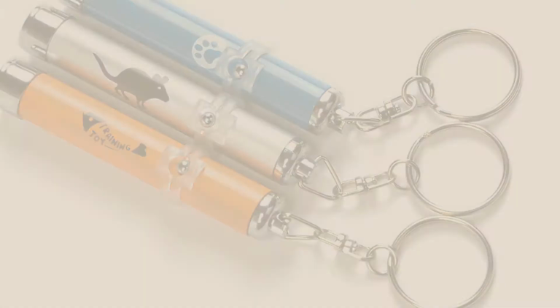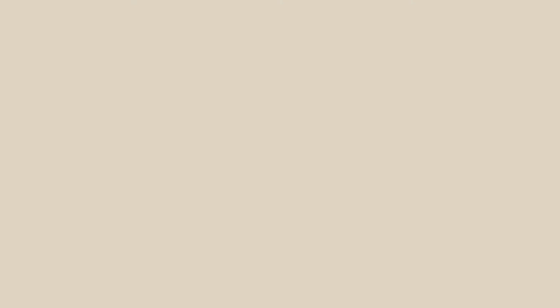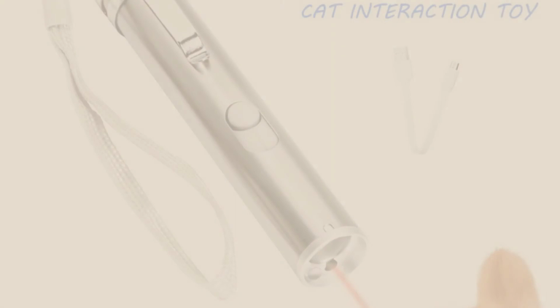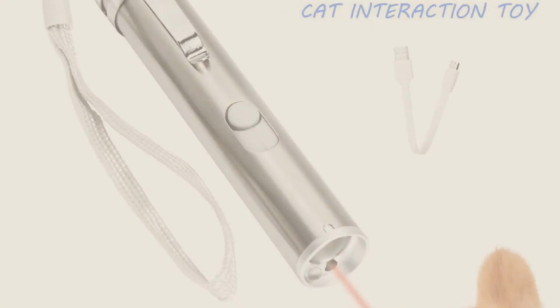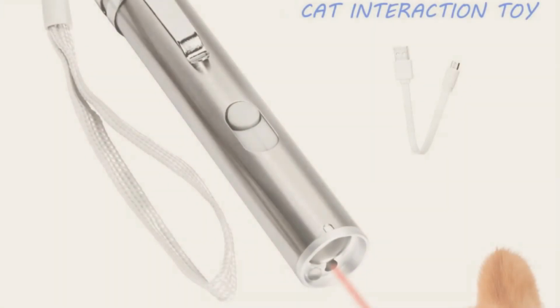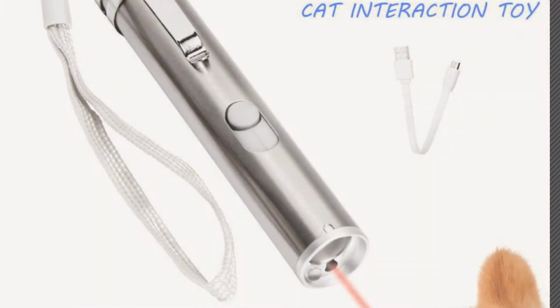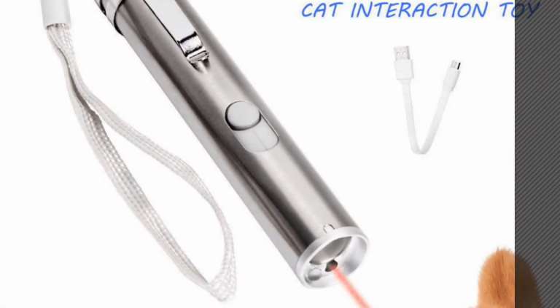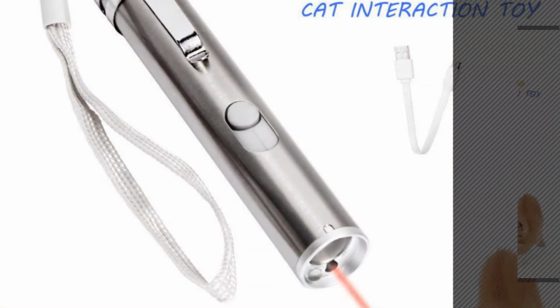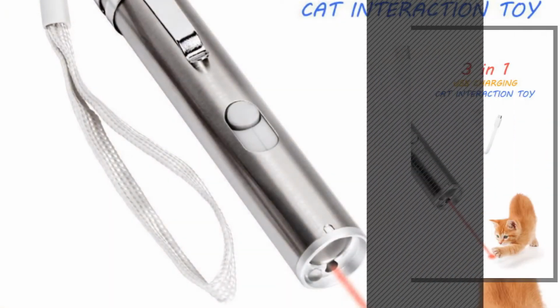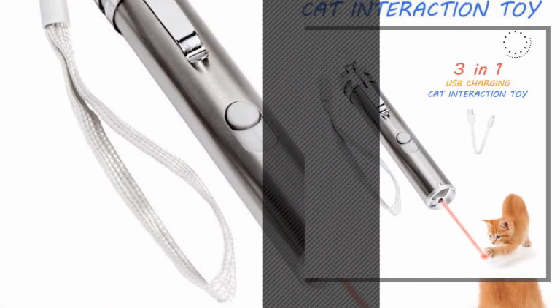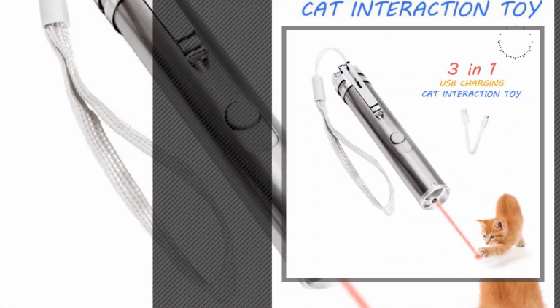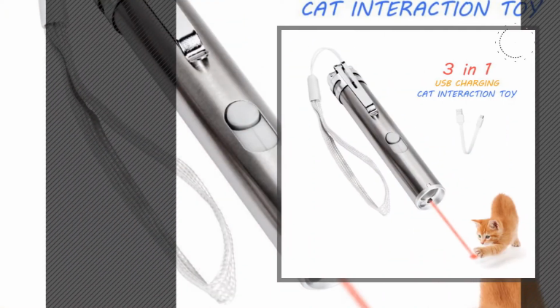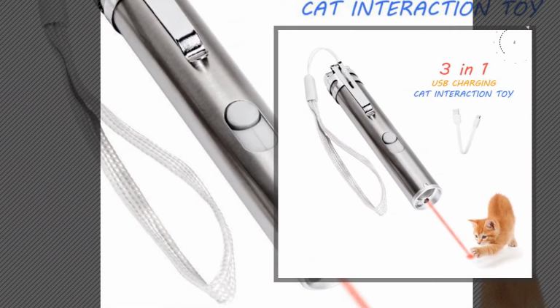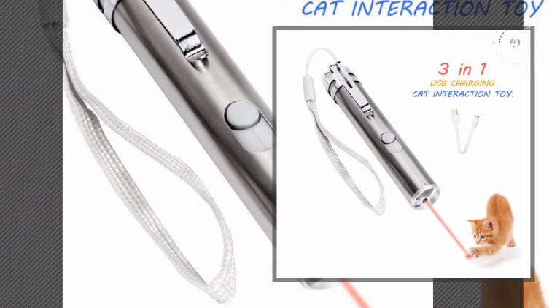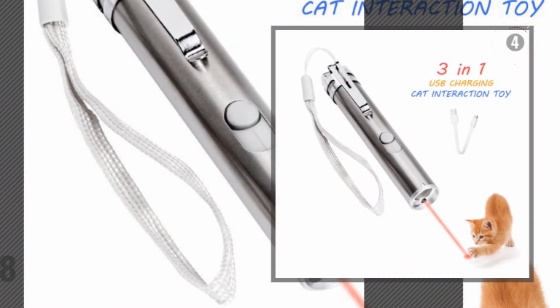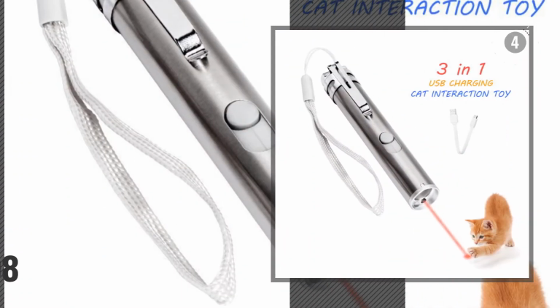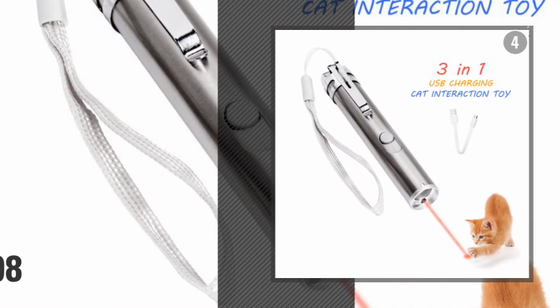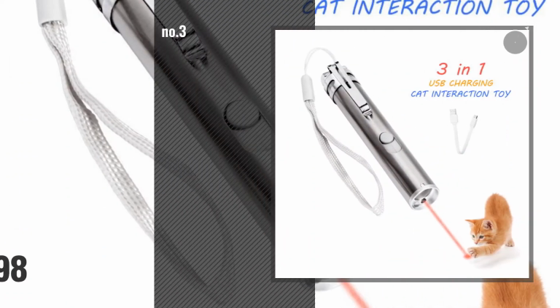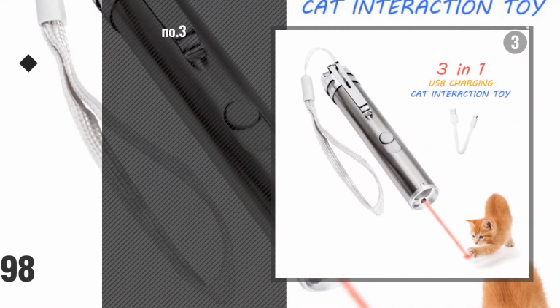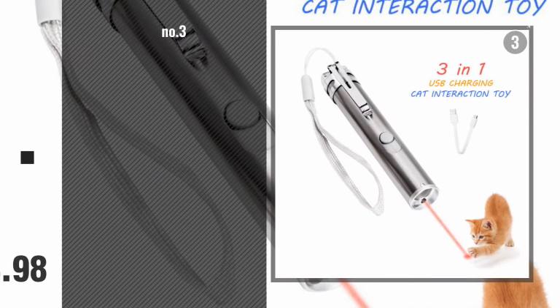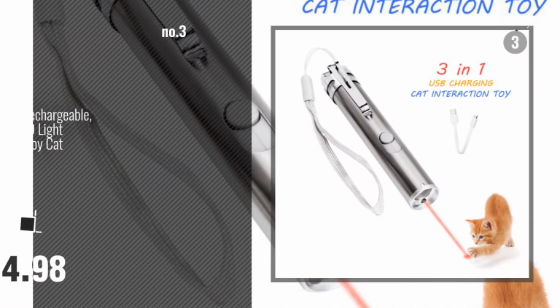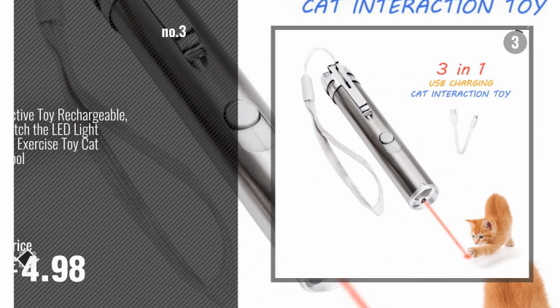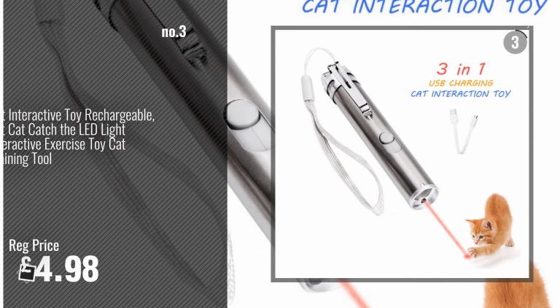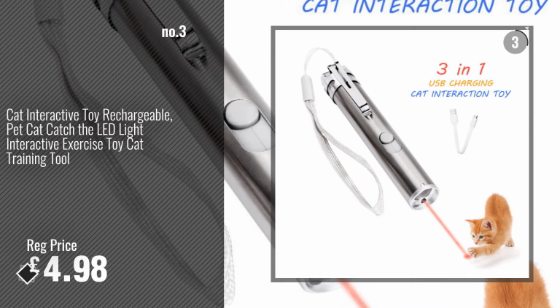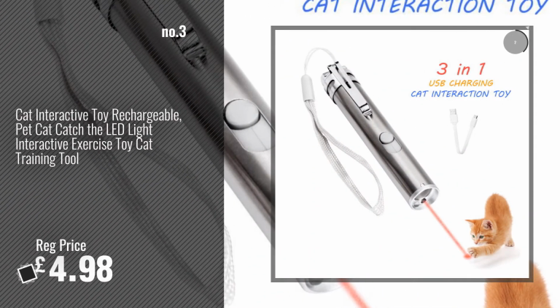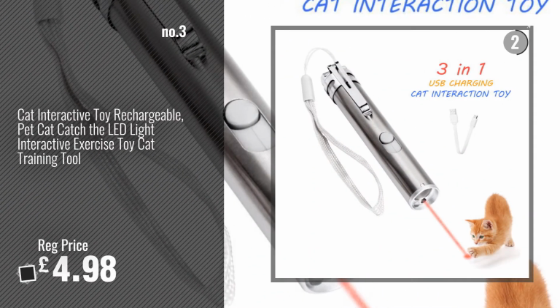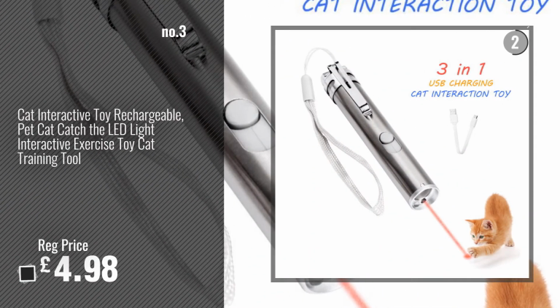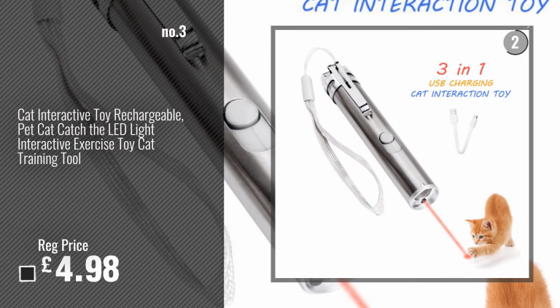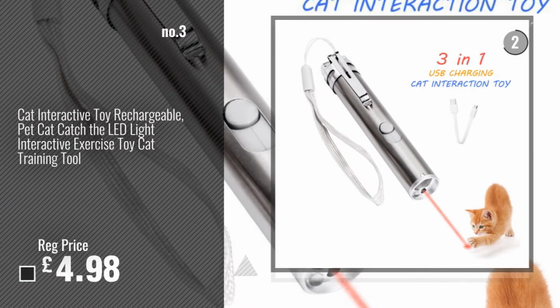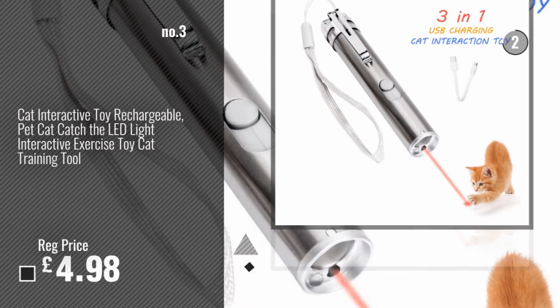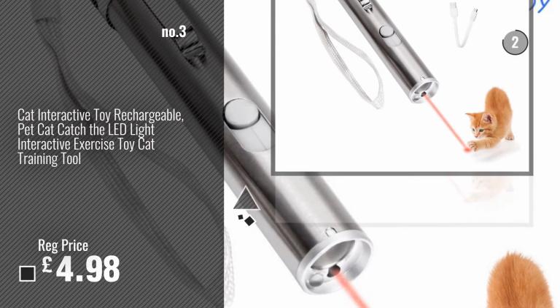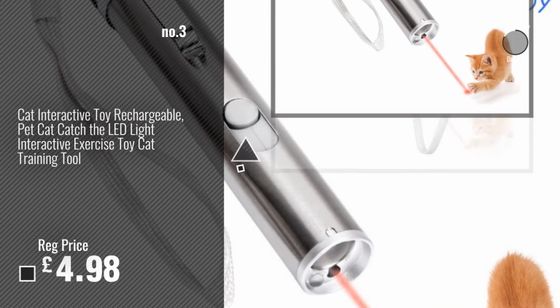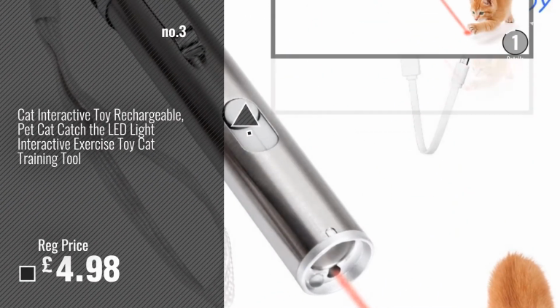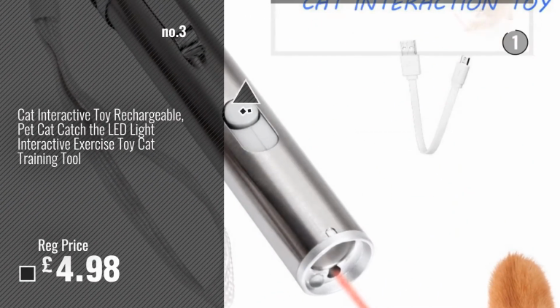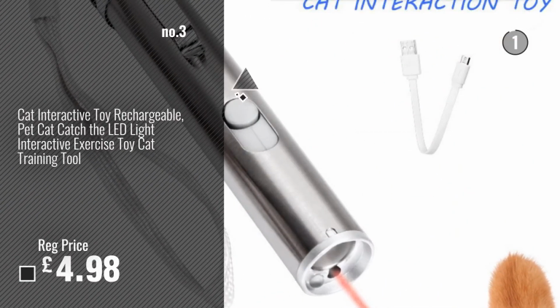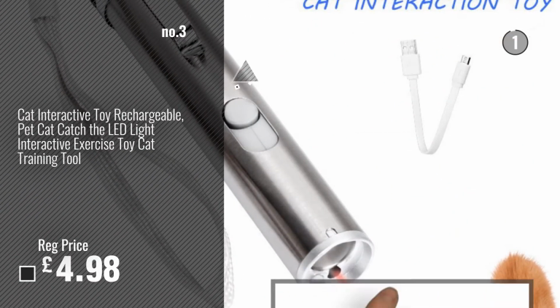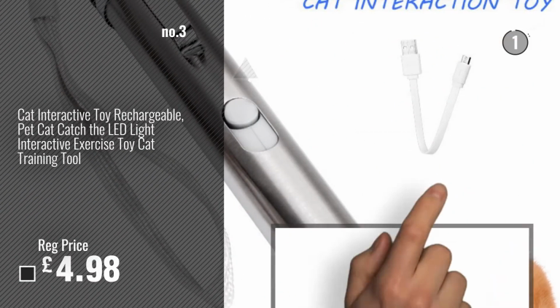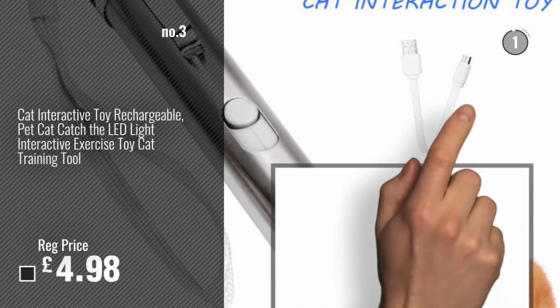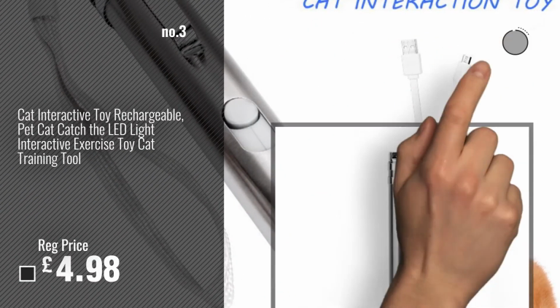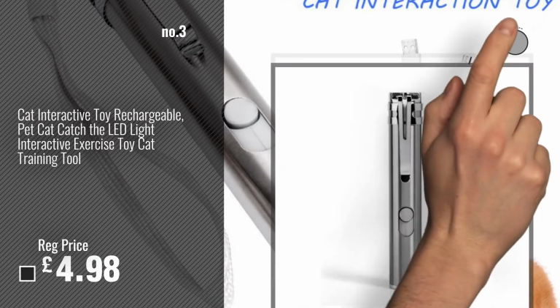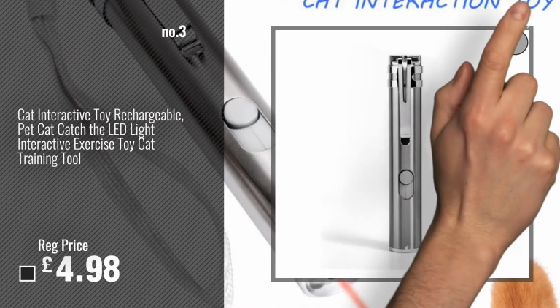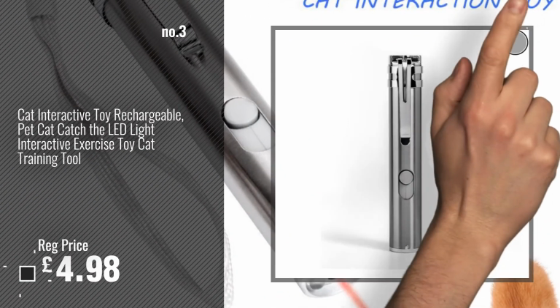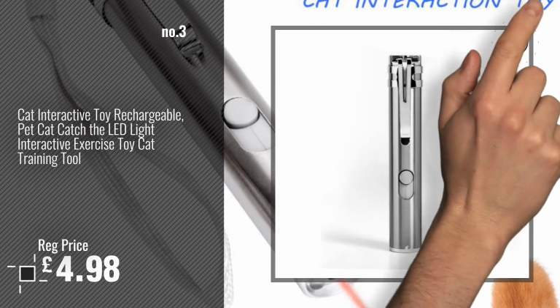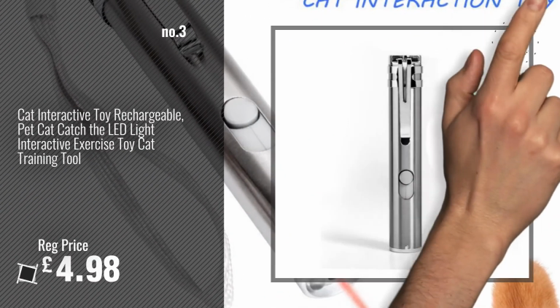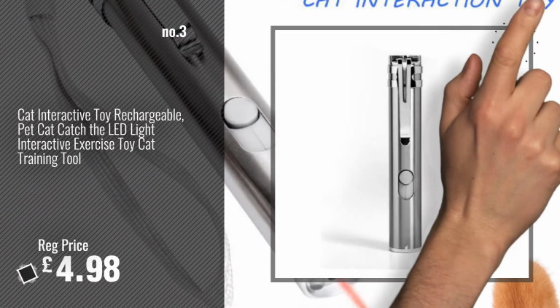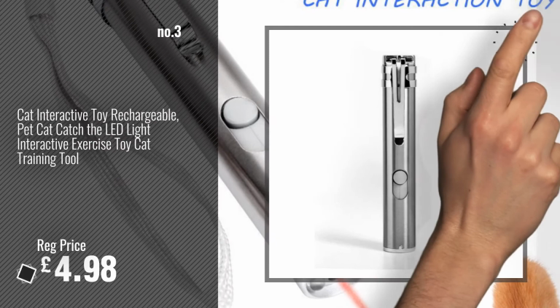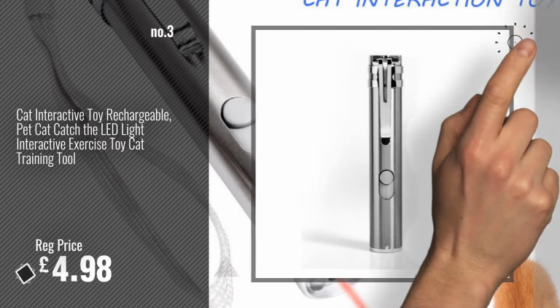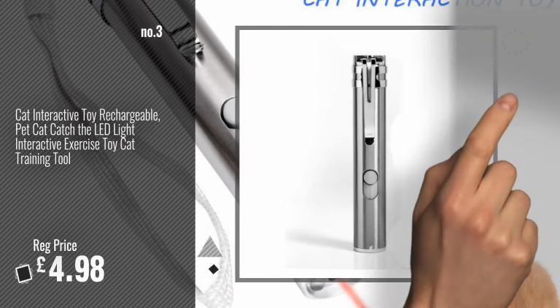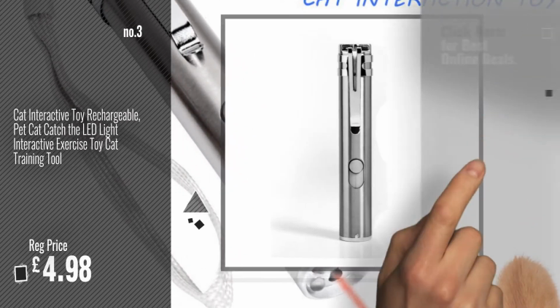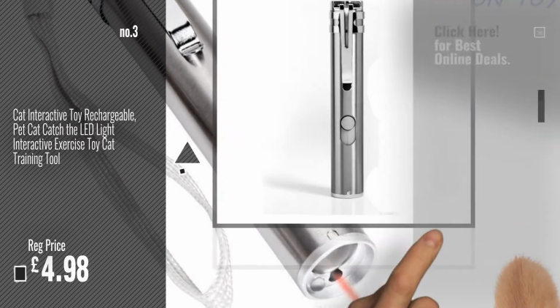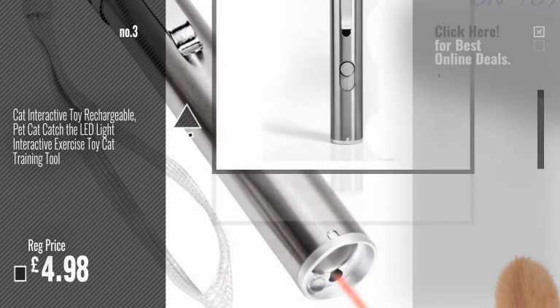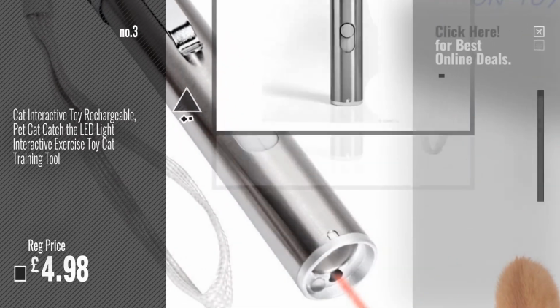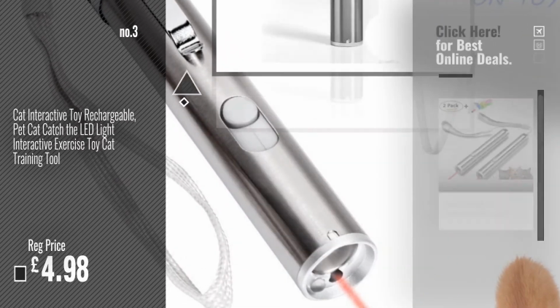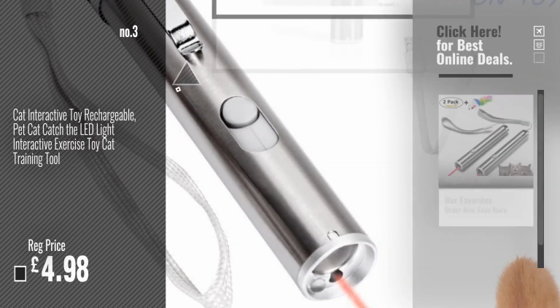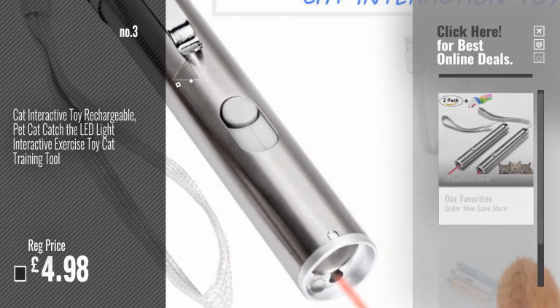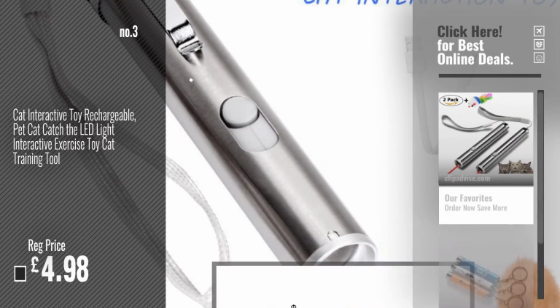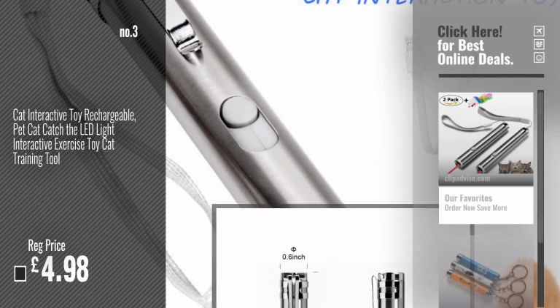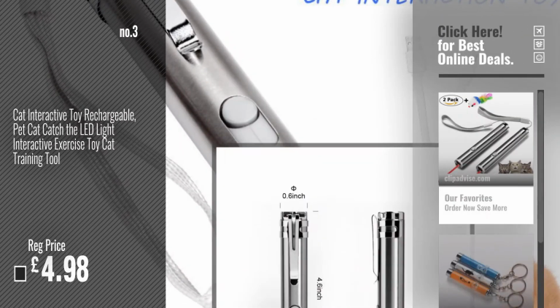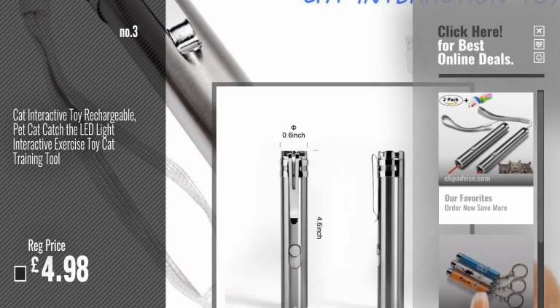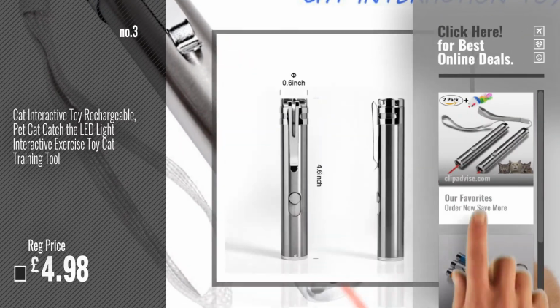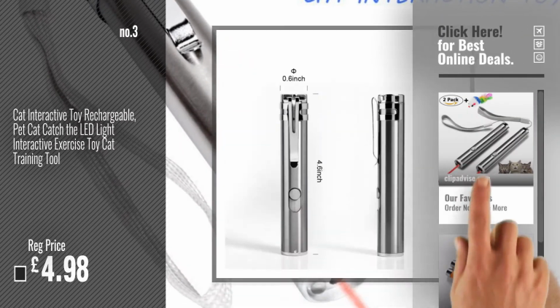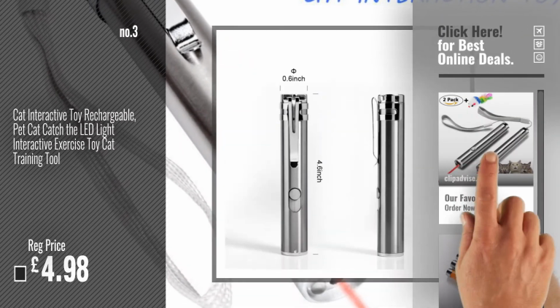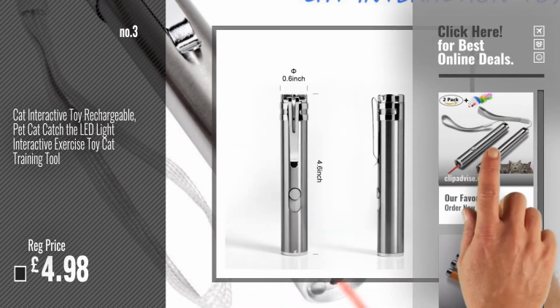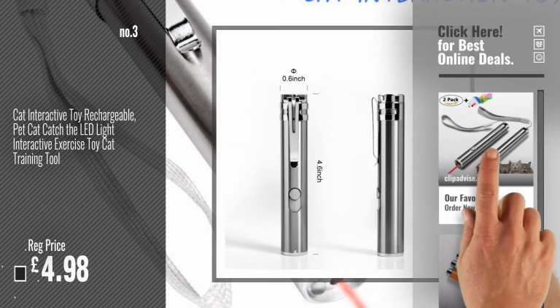Number 3. For more info and great cat's light and laser toys, just click this circle.